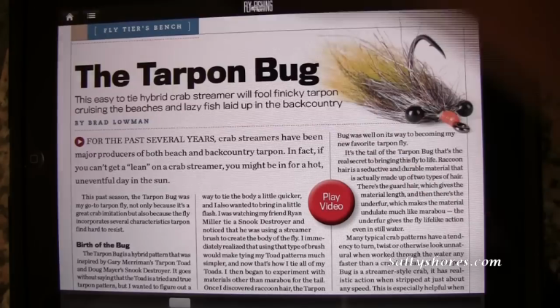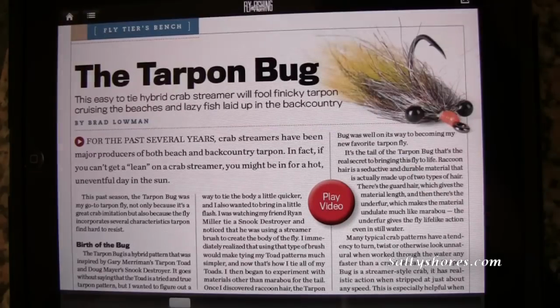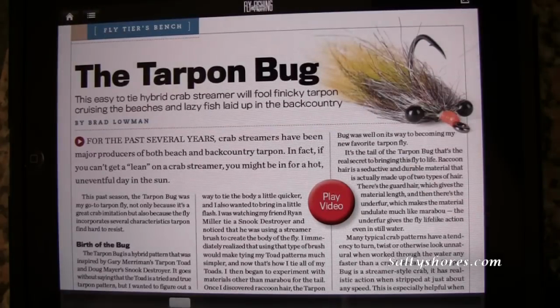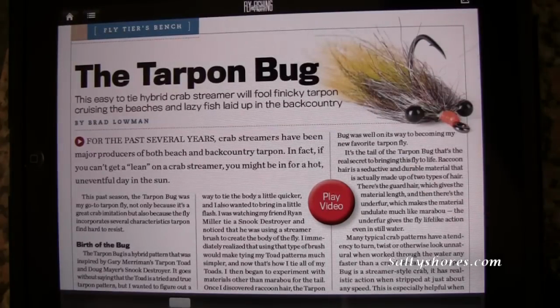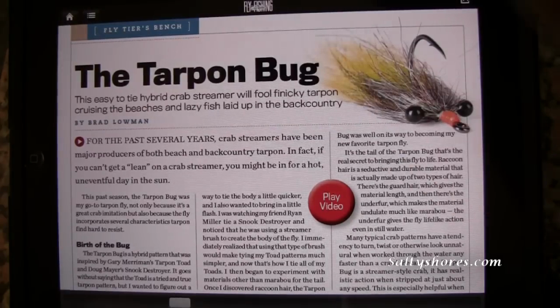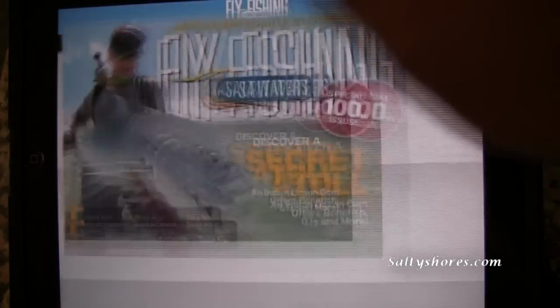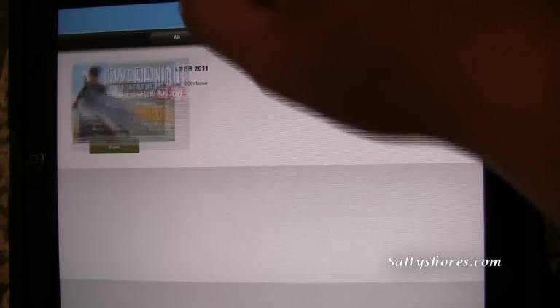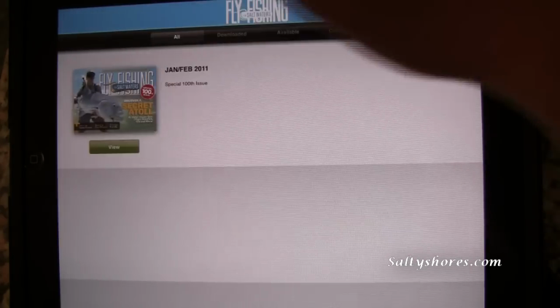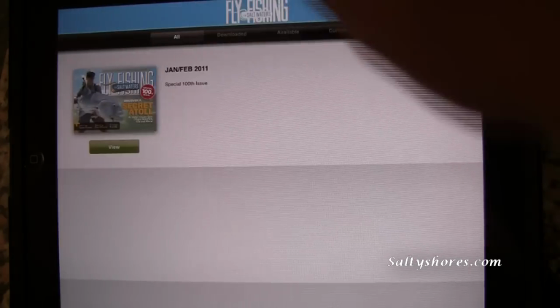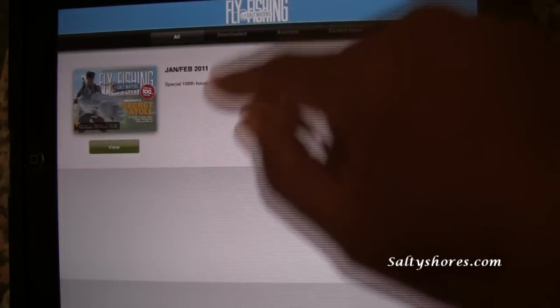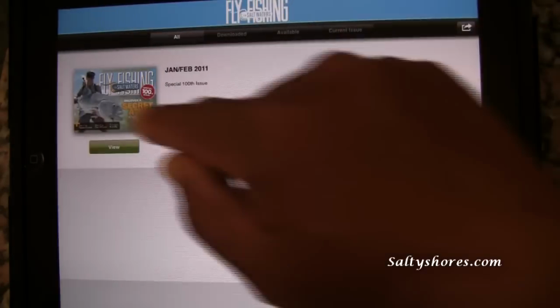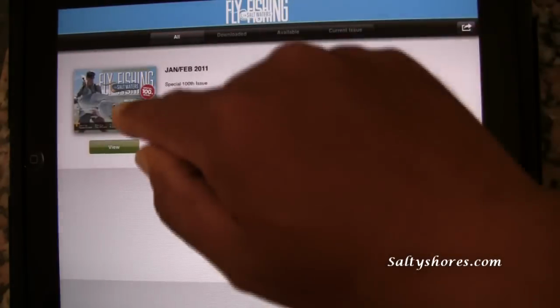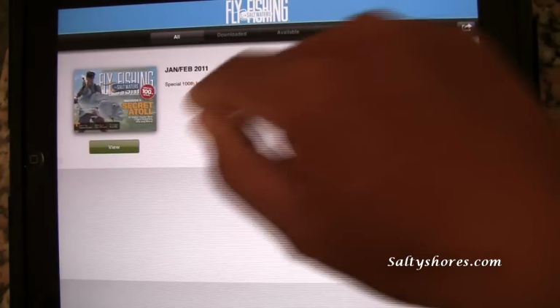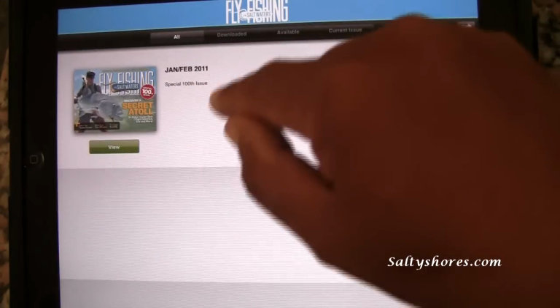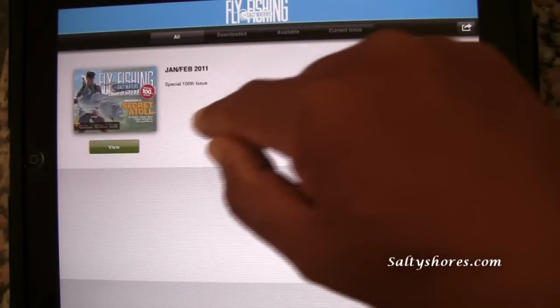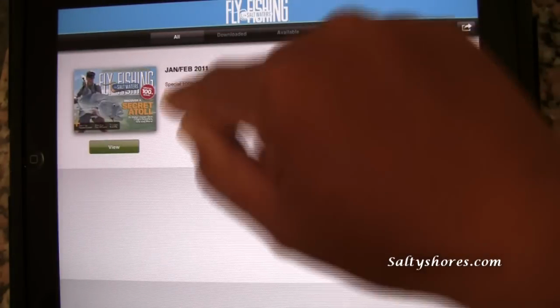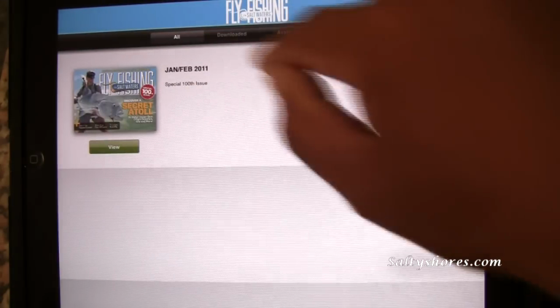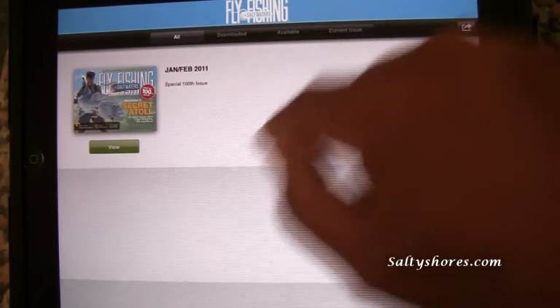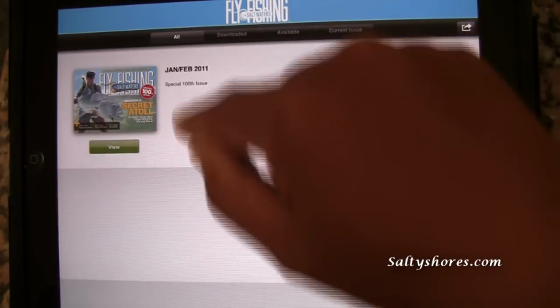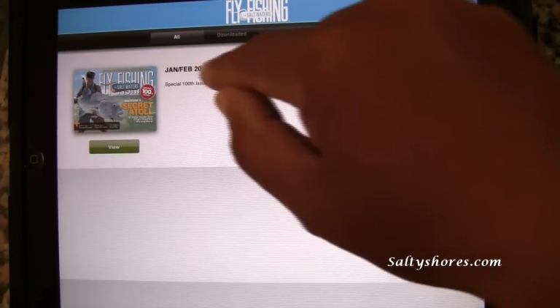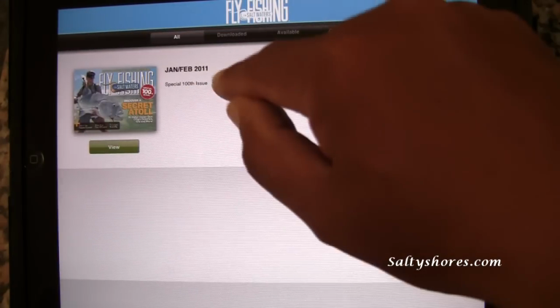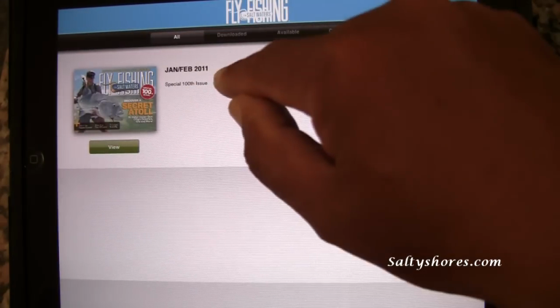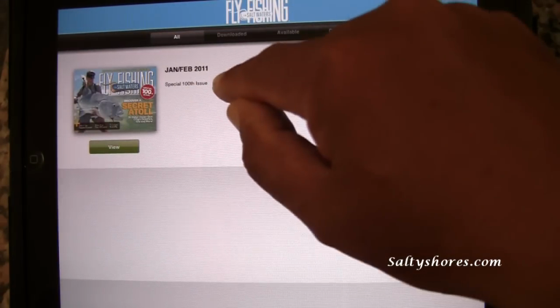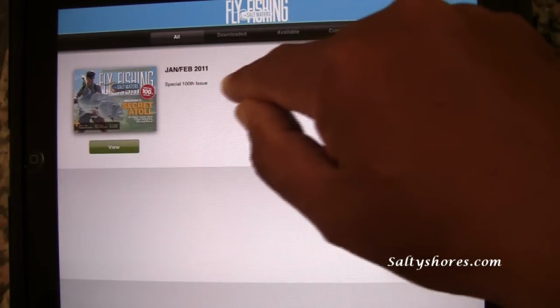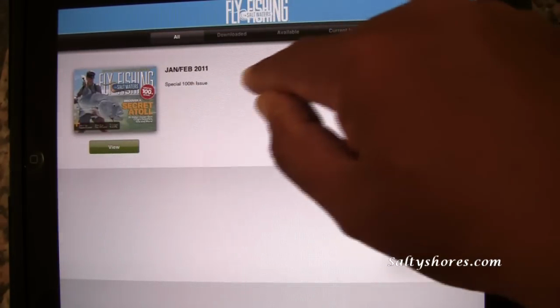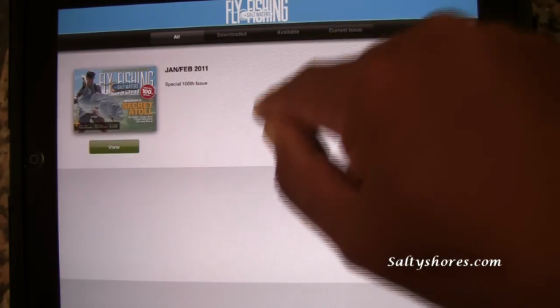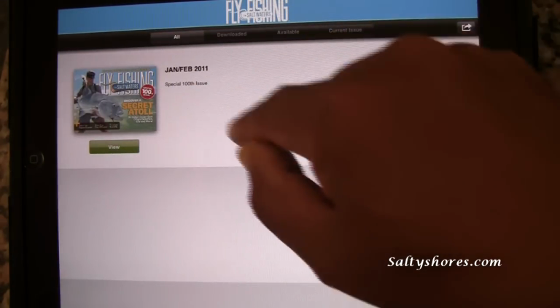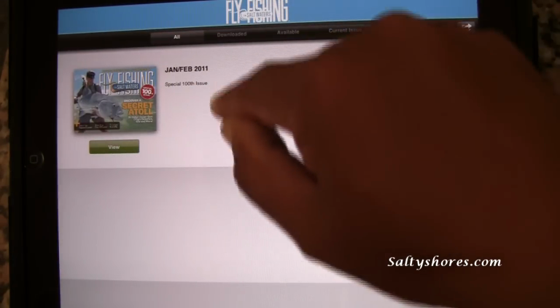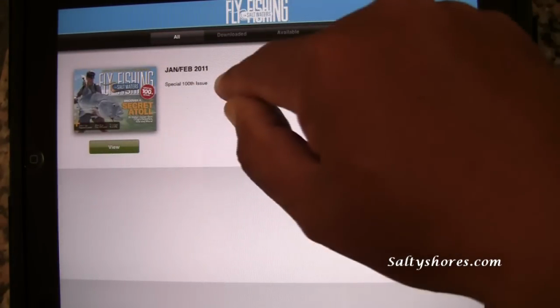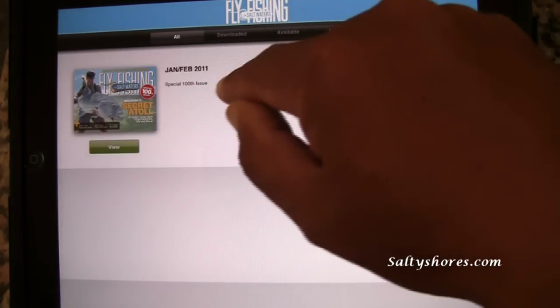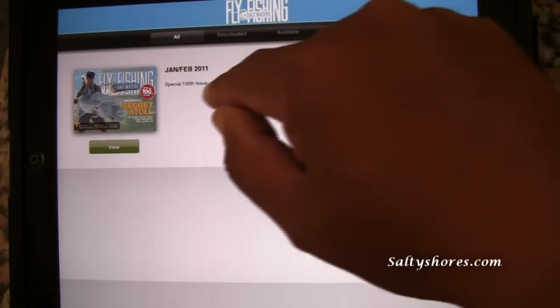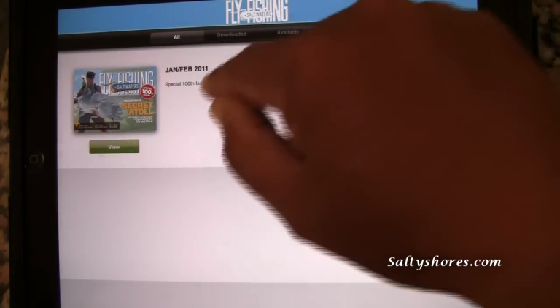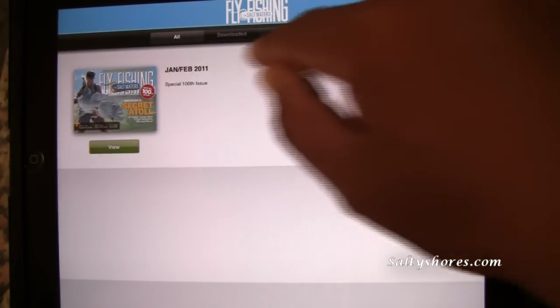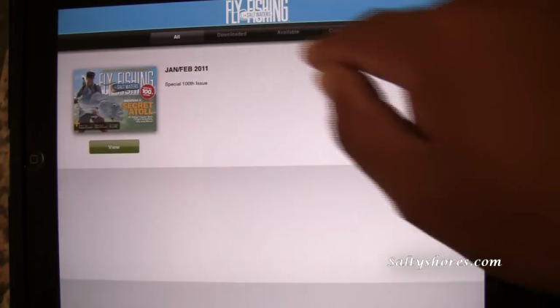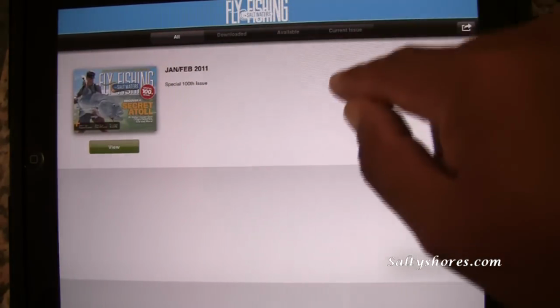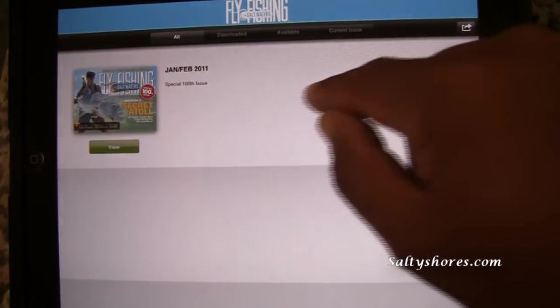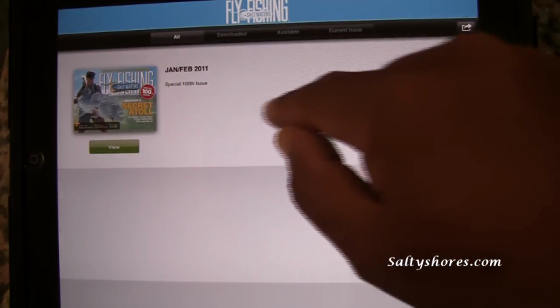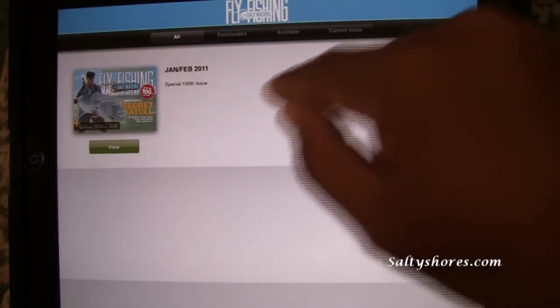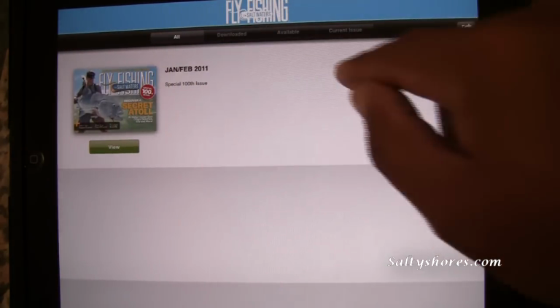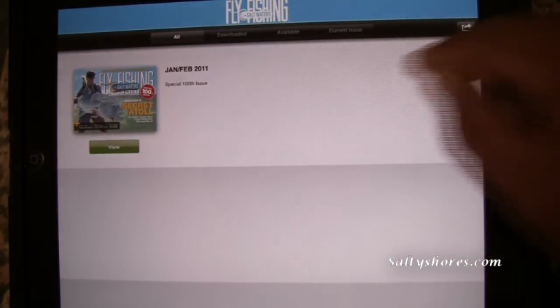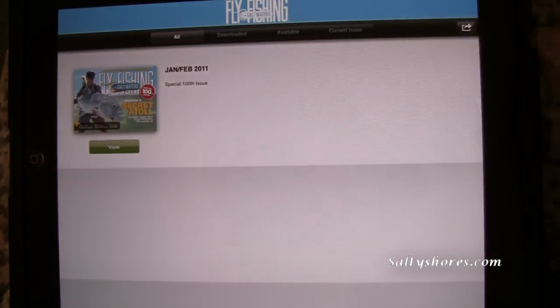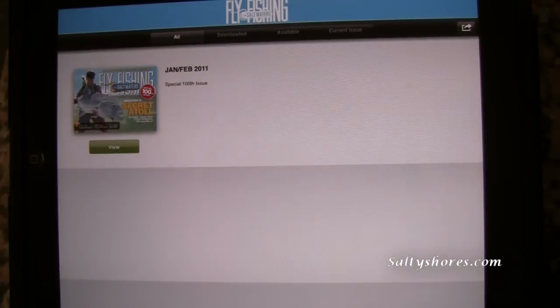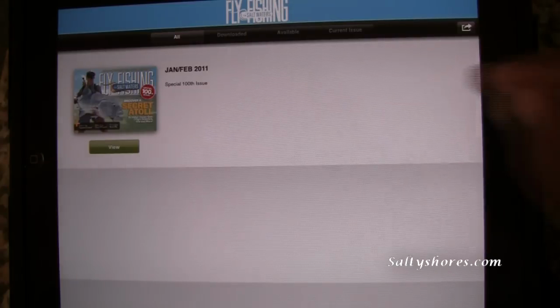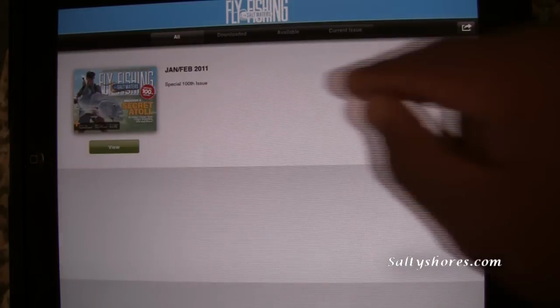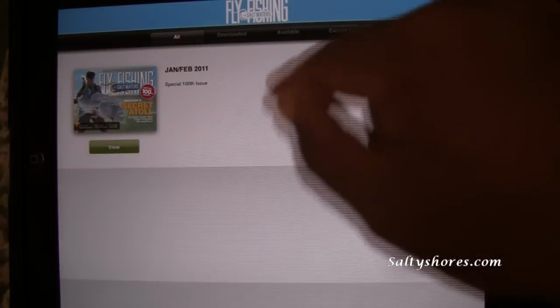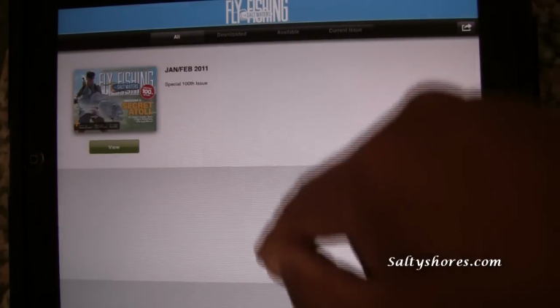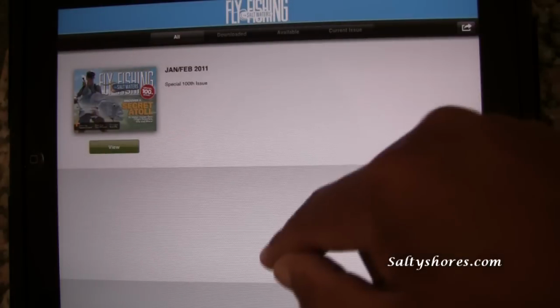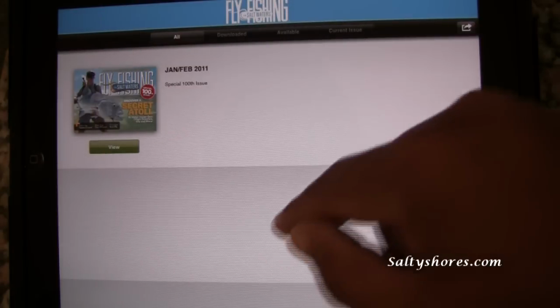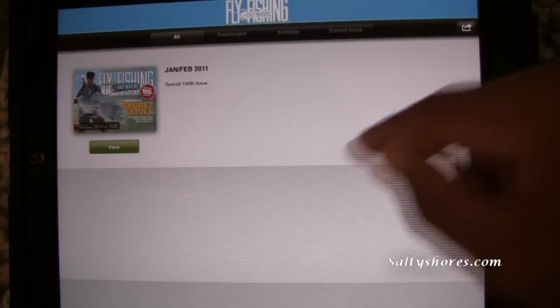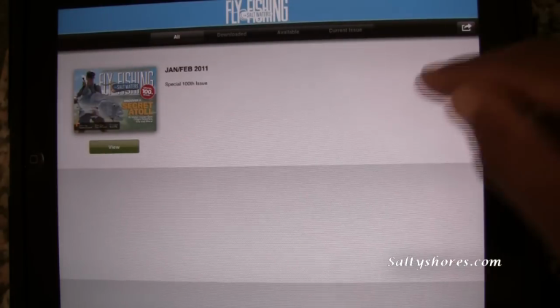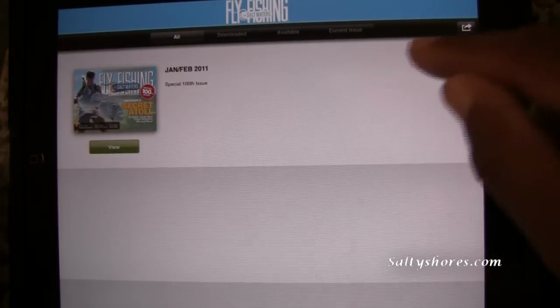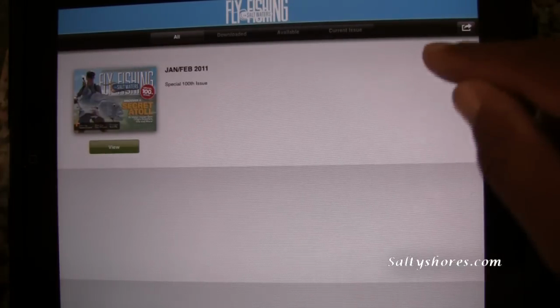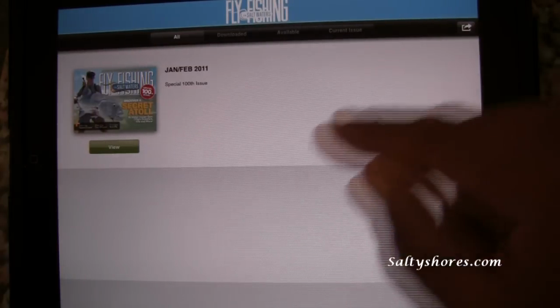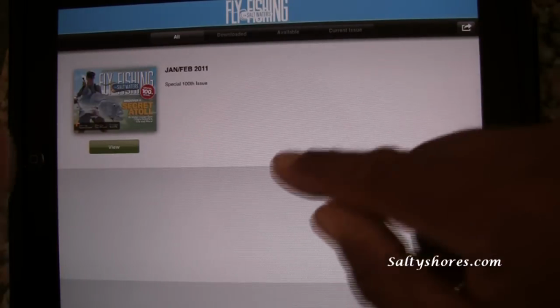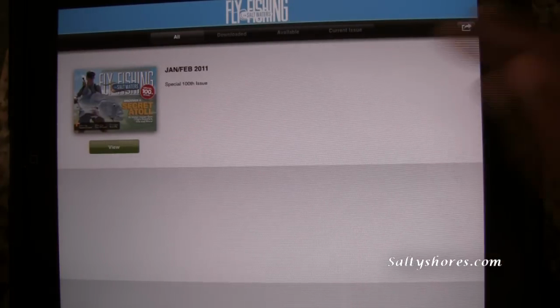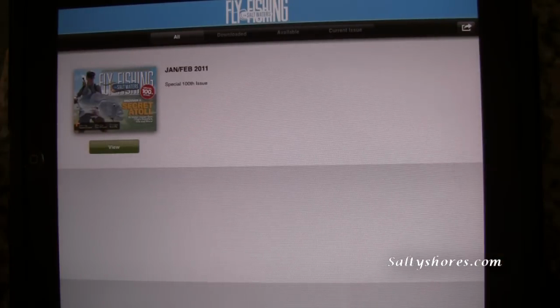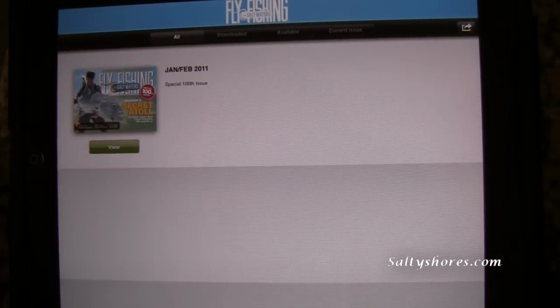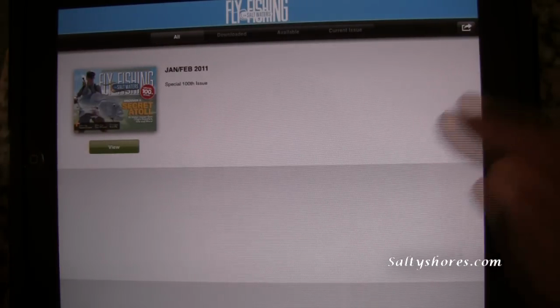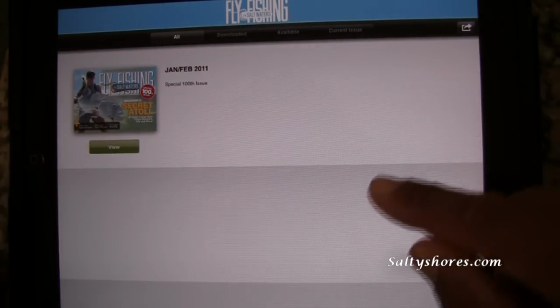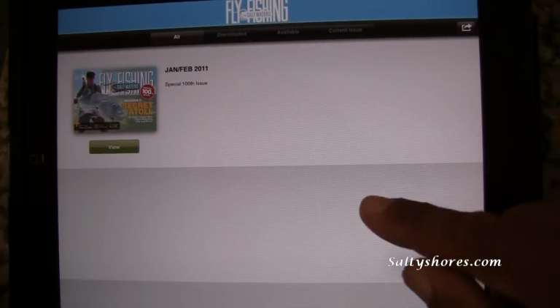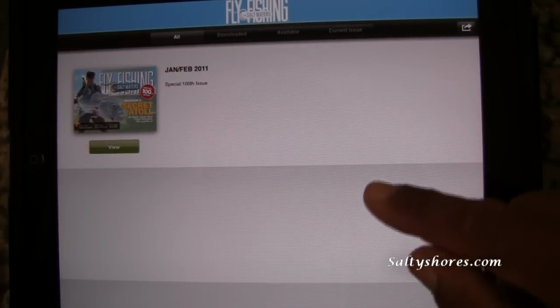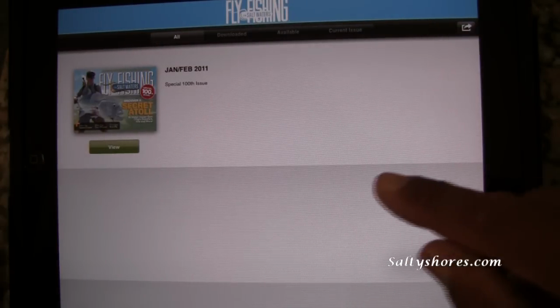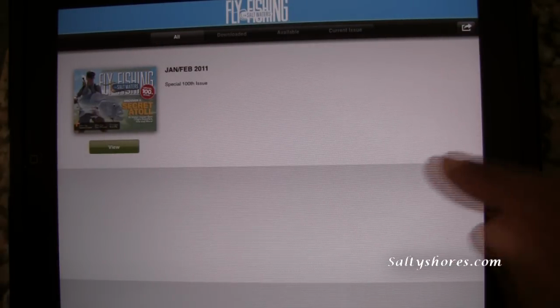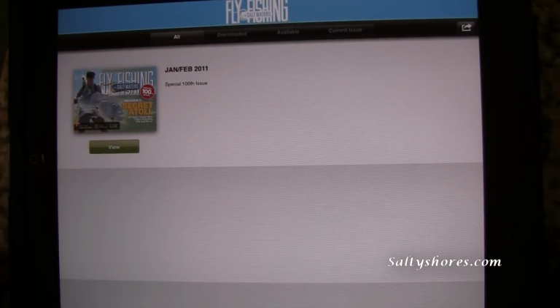Go back to home — there it is. I'm sure there will be March, April, and so on and so forth, and you can read it anytime you want on your iPad.